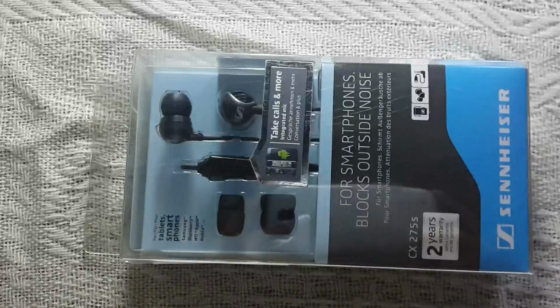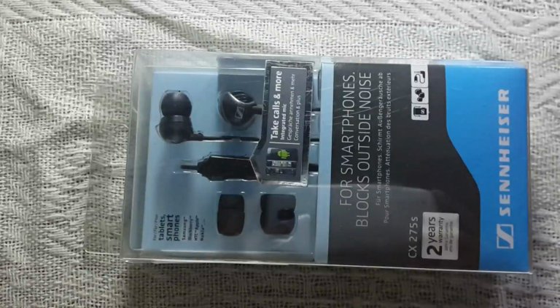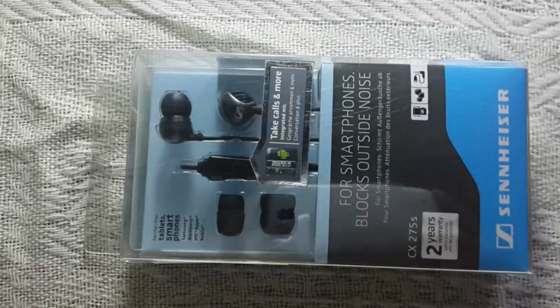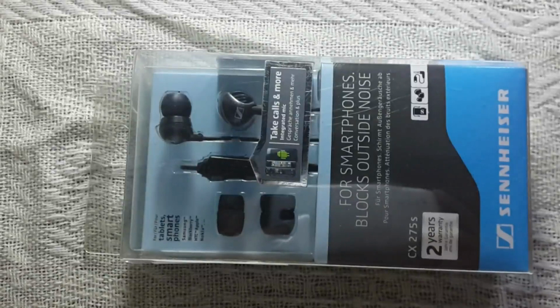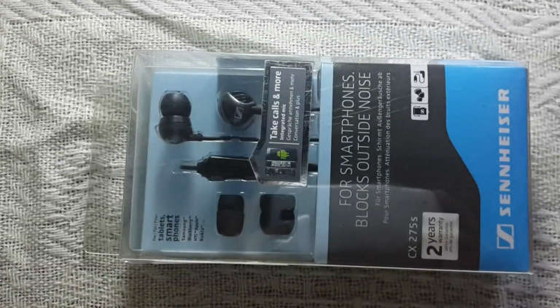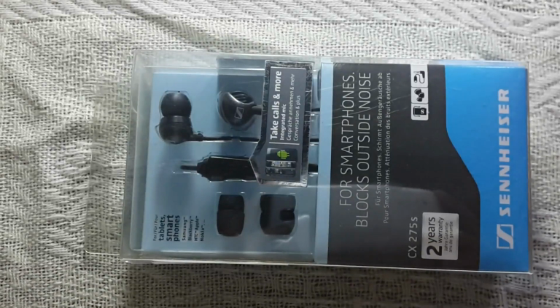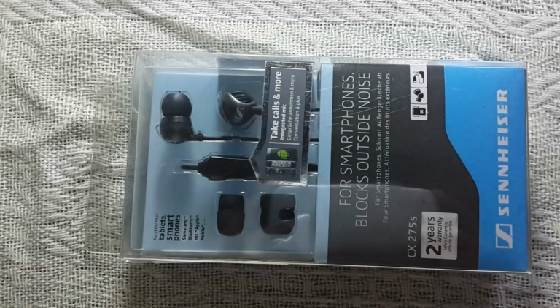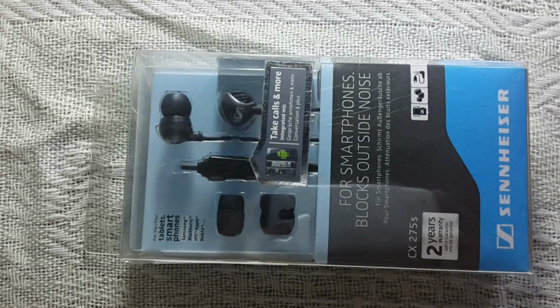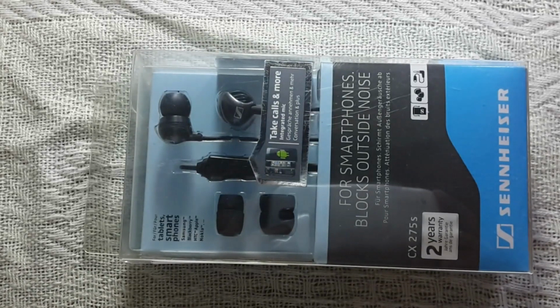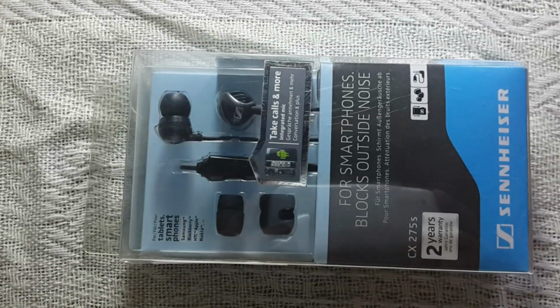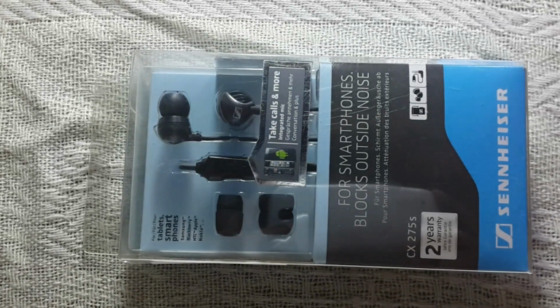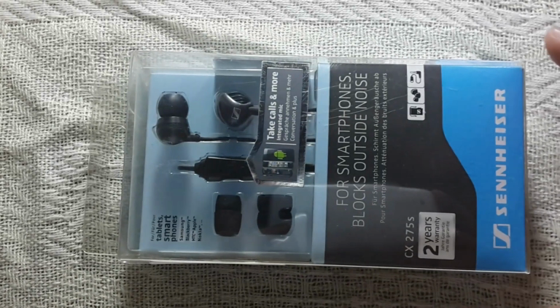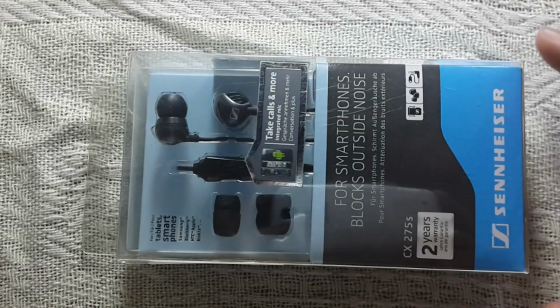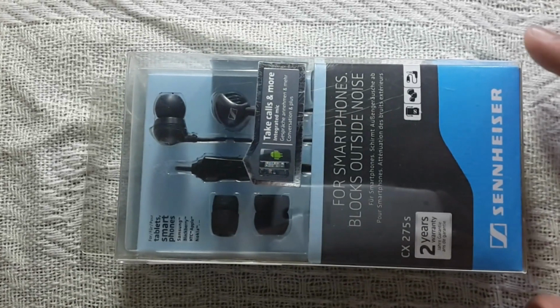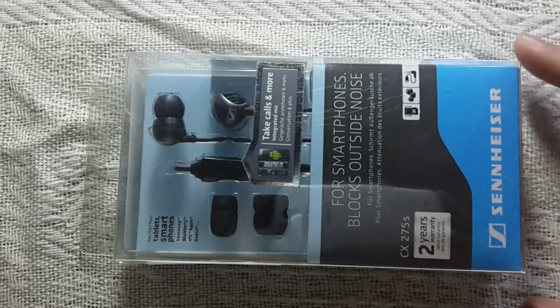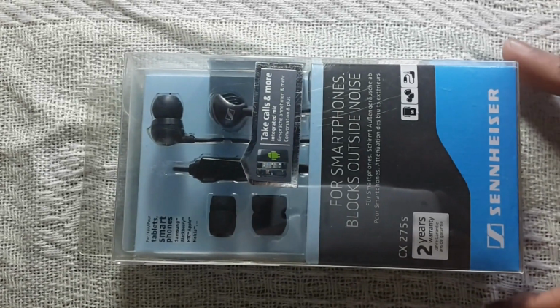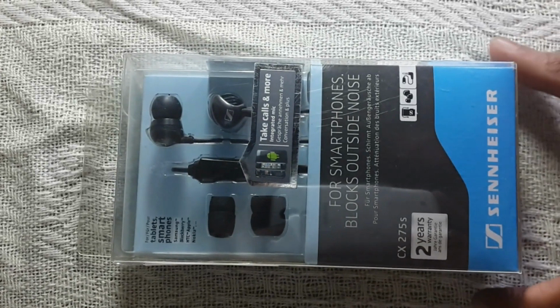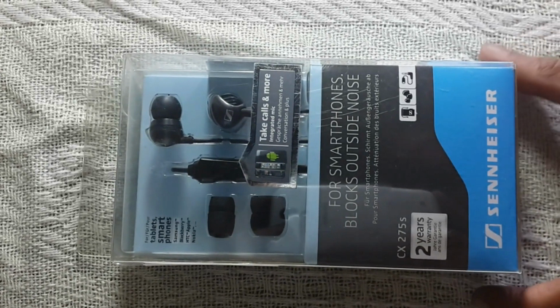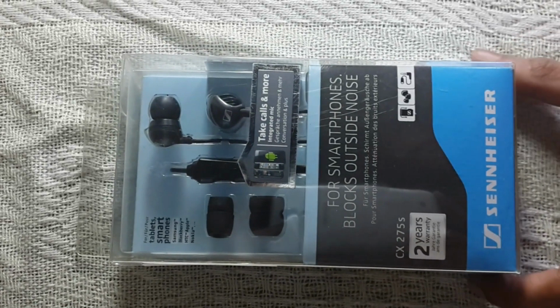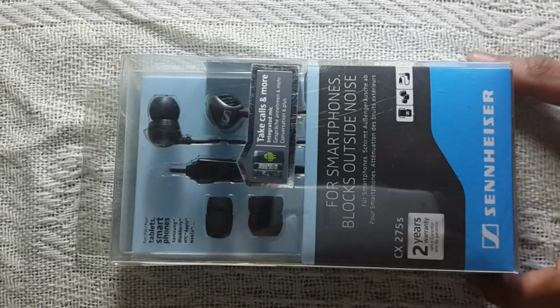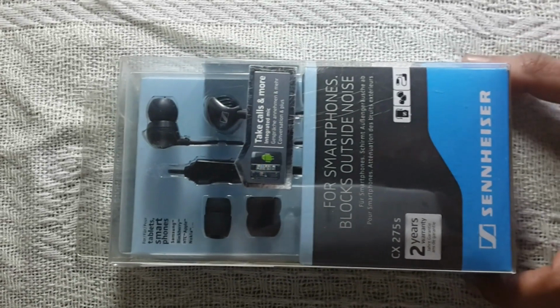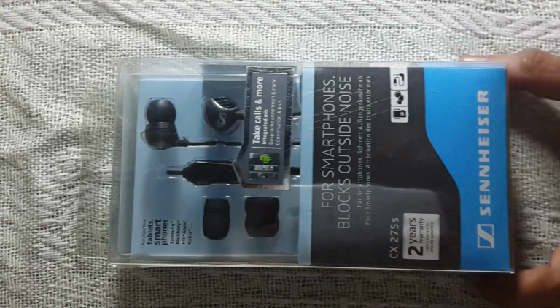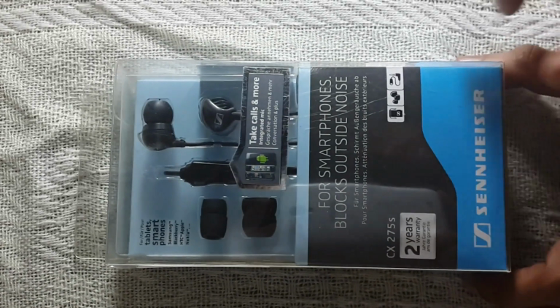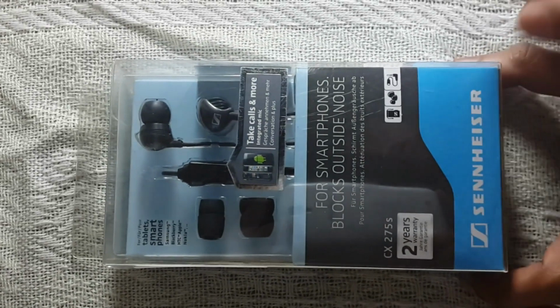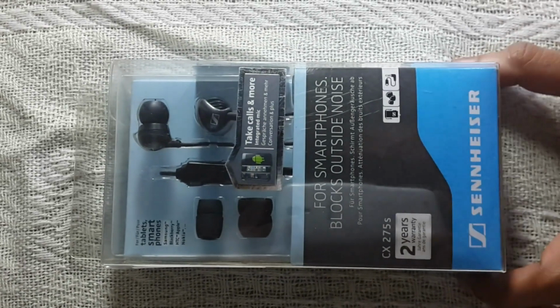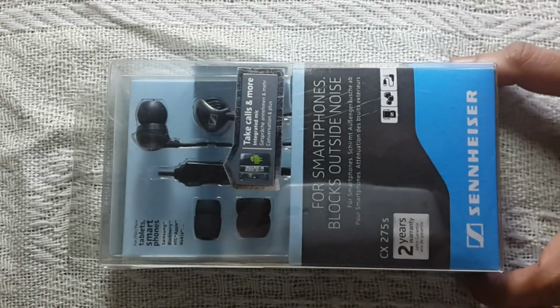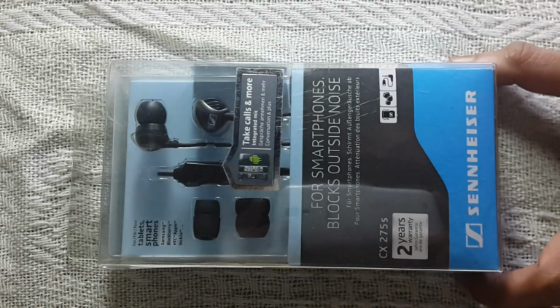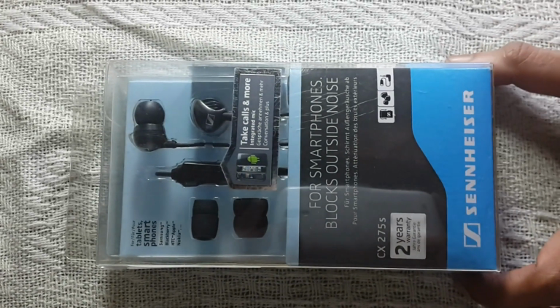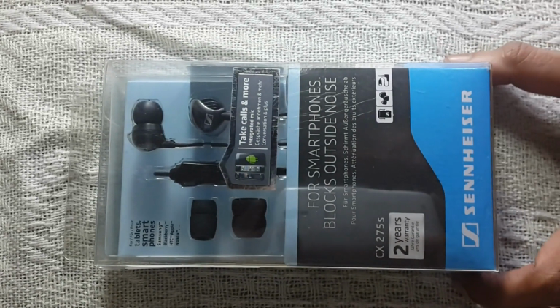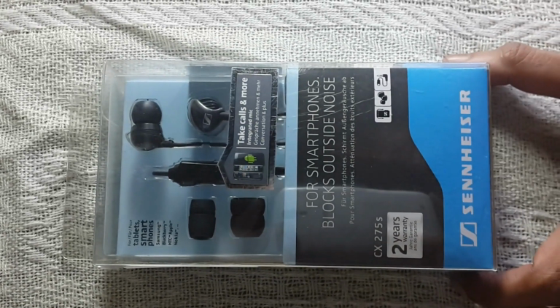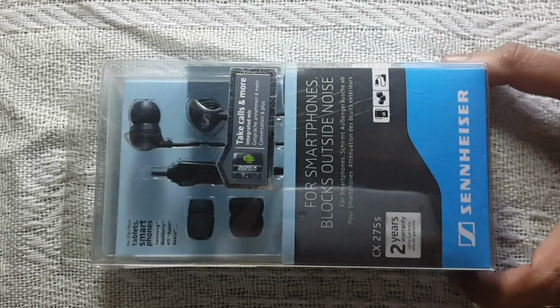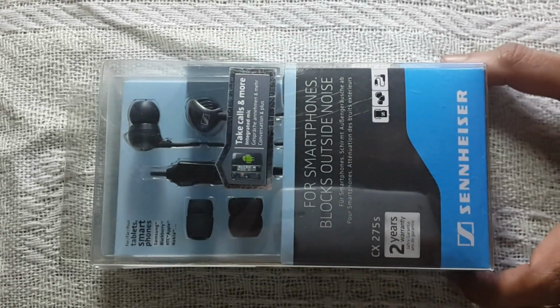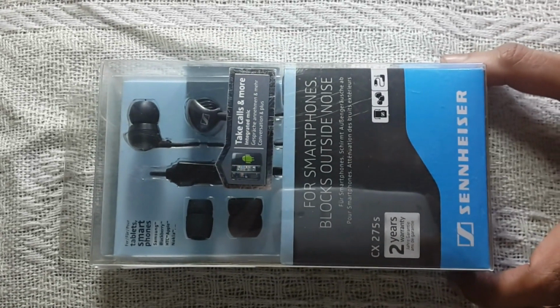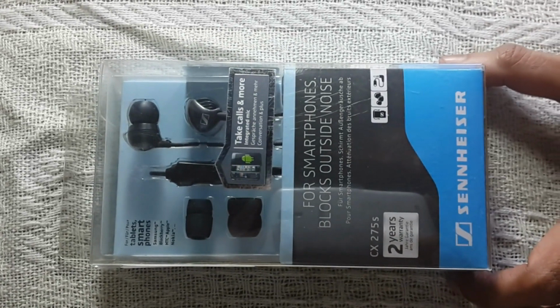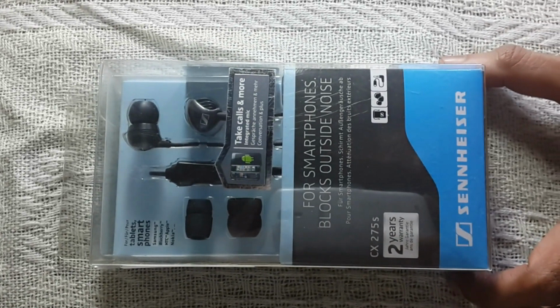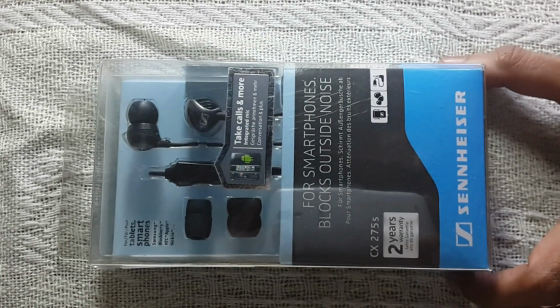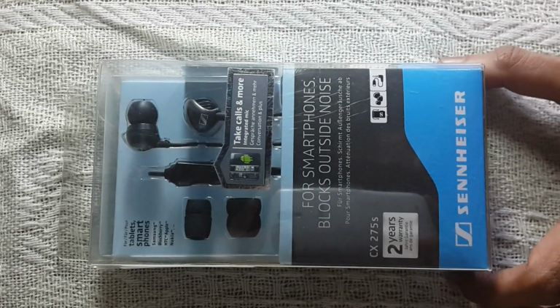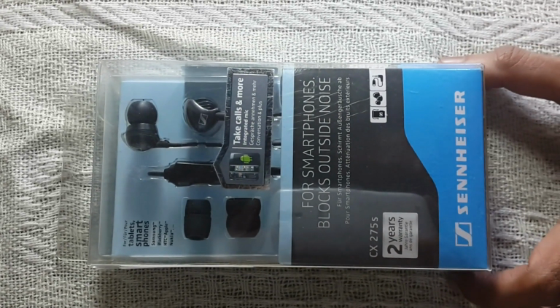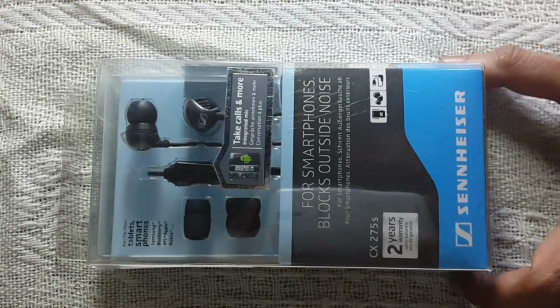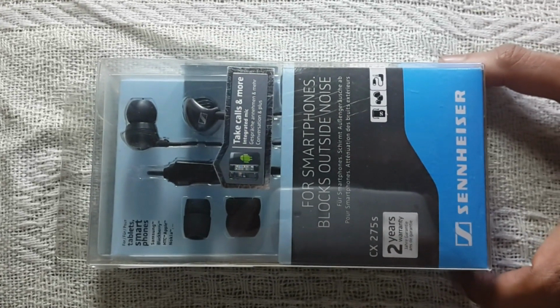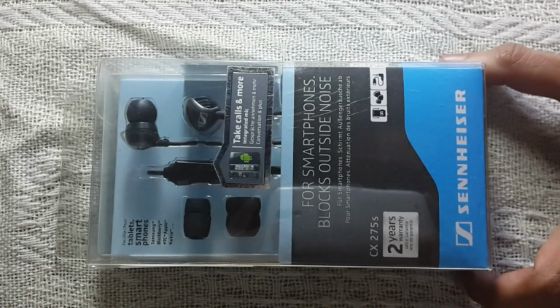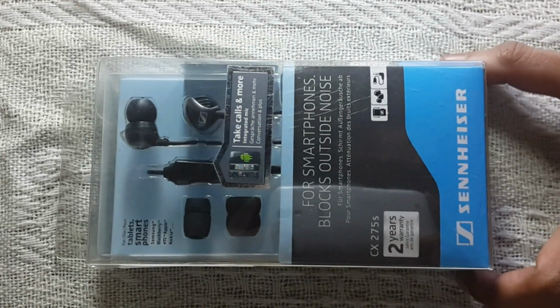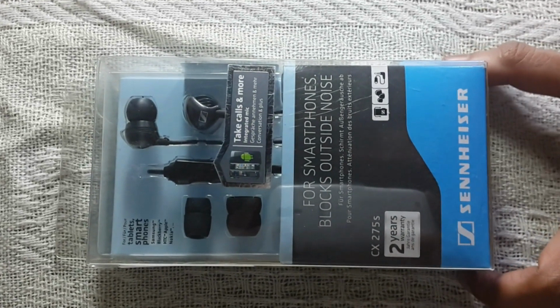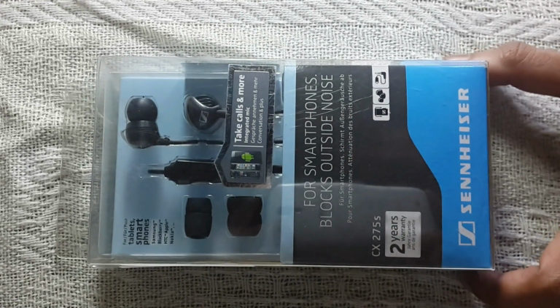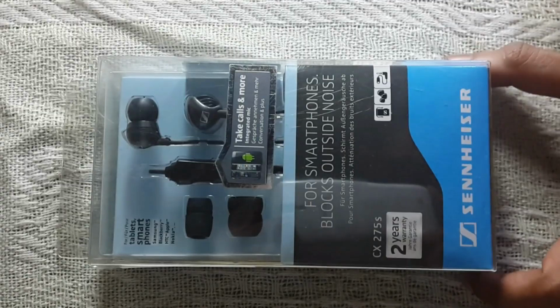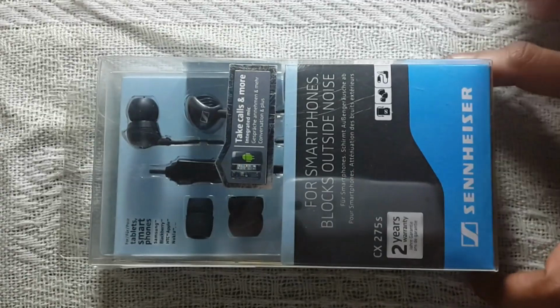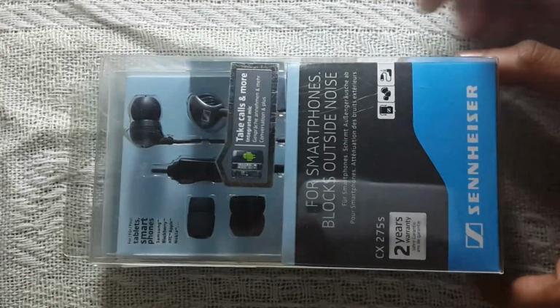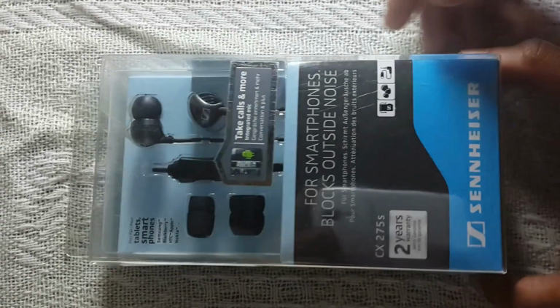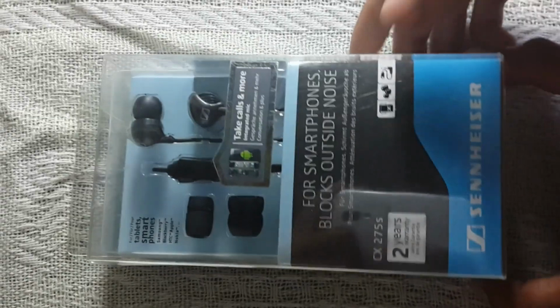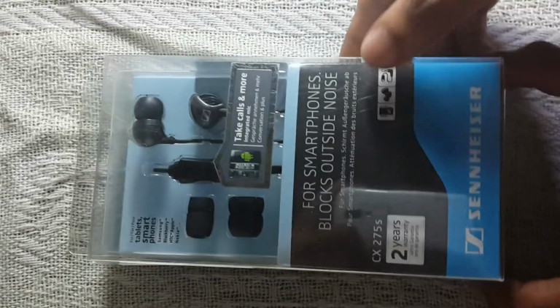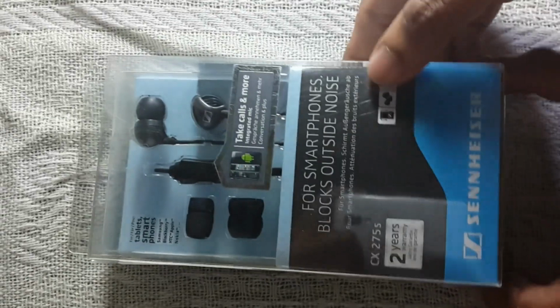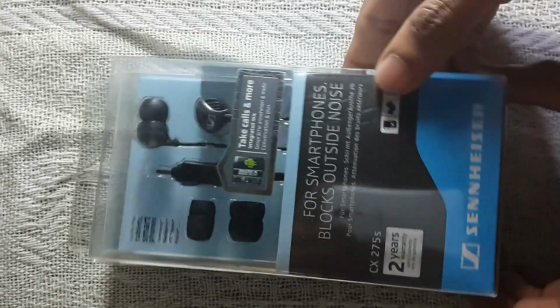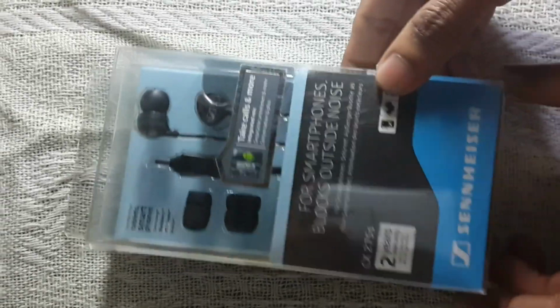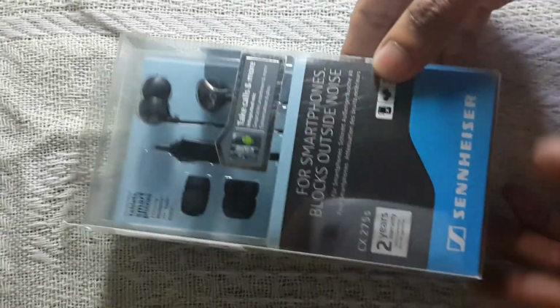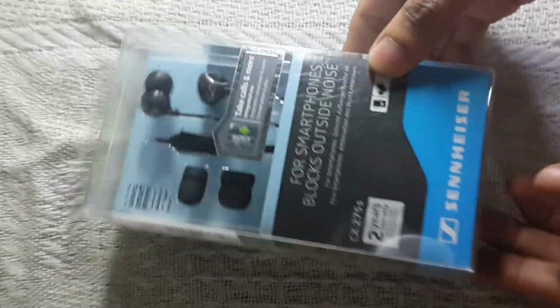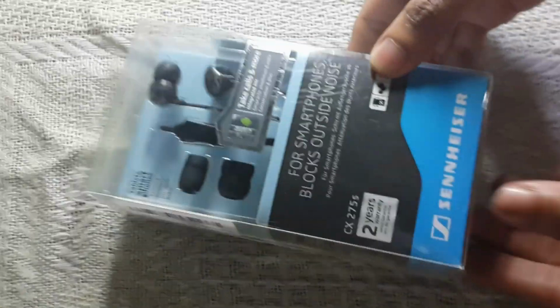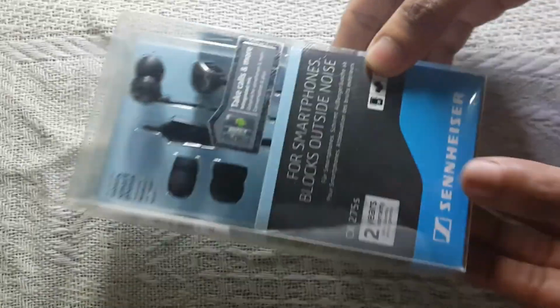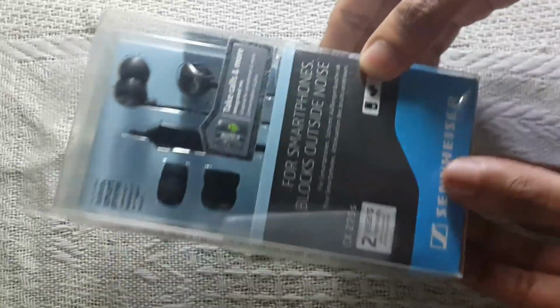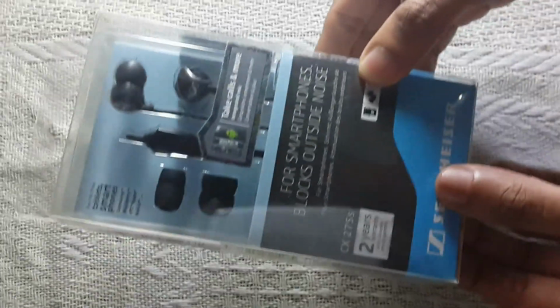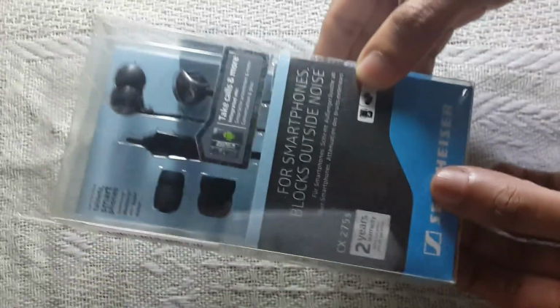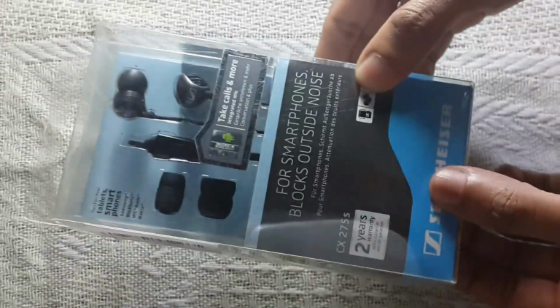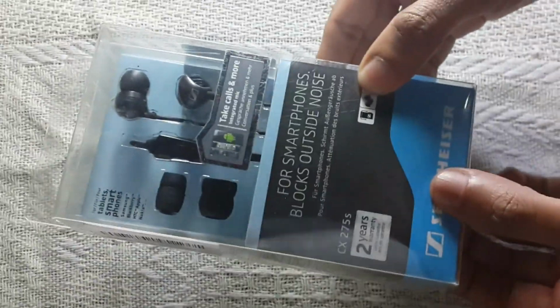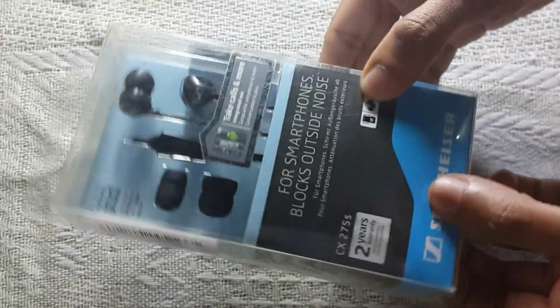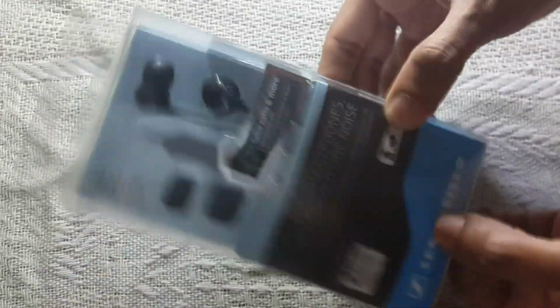Hey all, today we are going to unbox the all-new Sennheiser CX275S. Let's see what's inside.